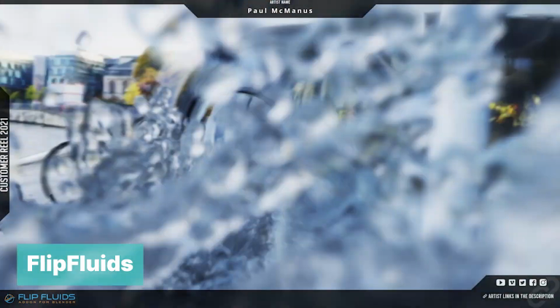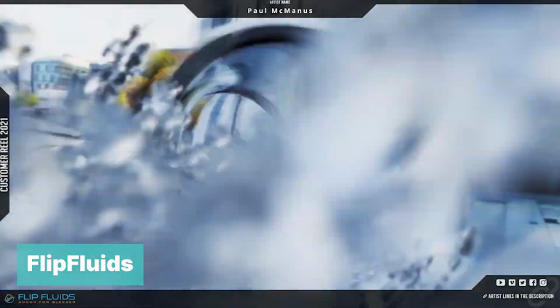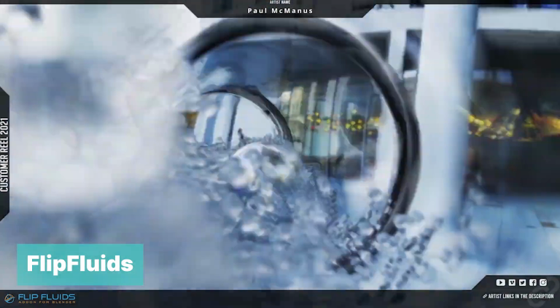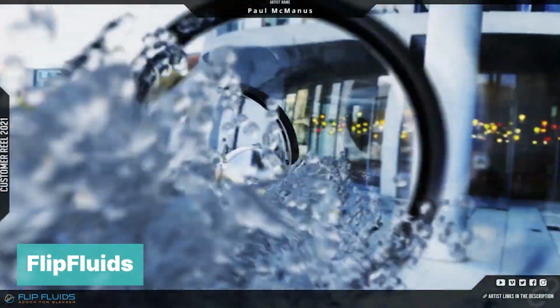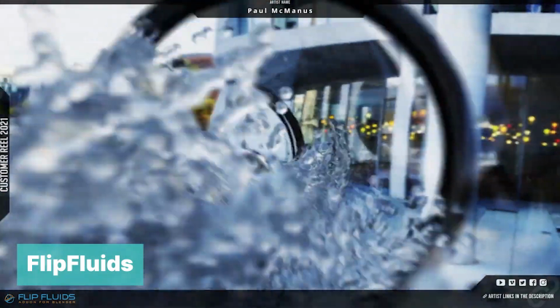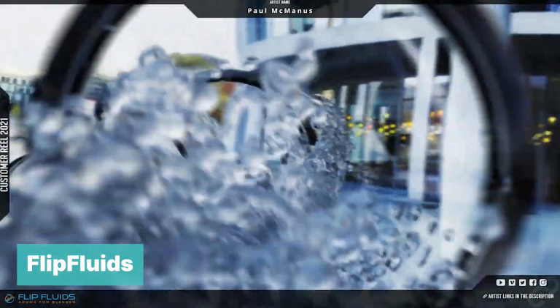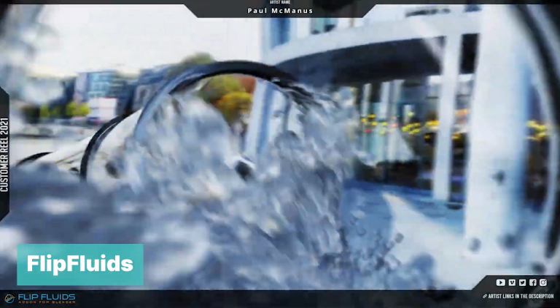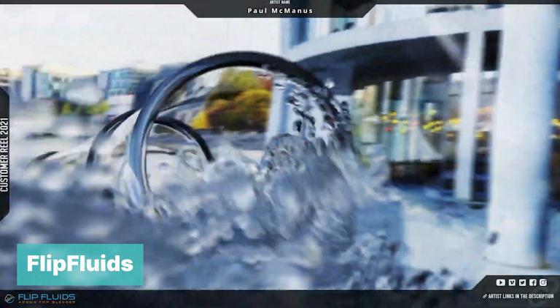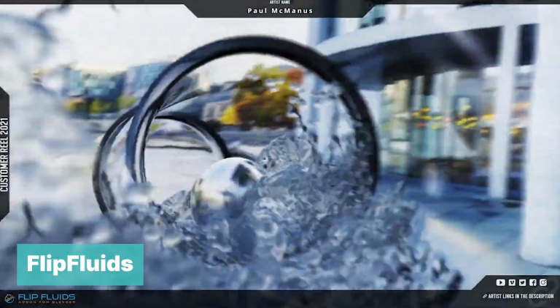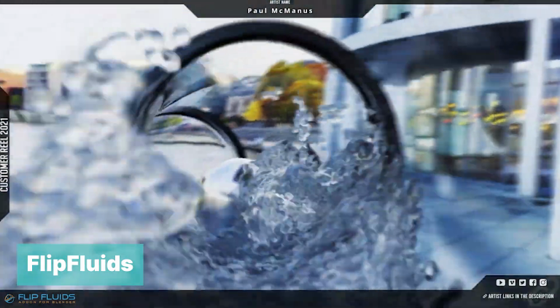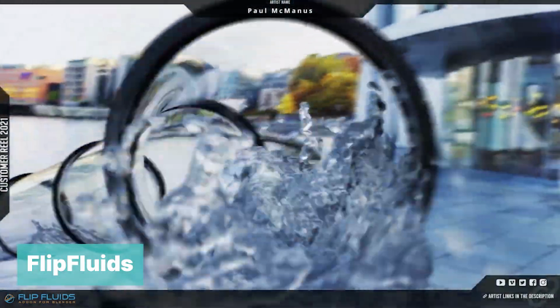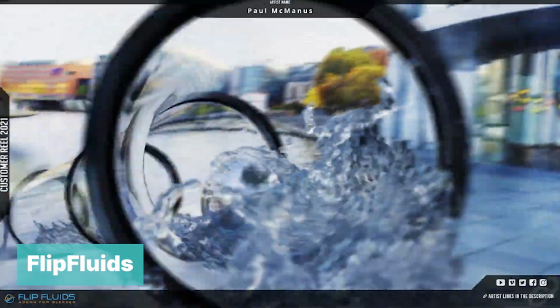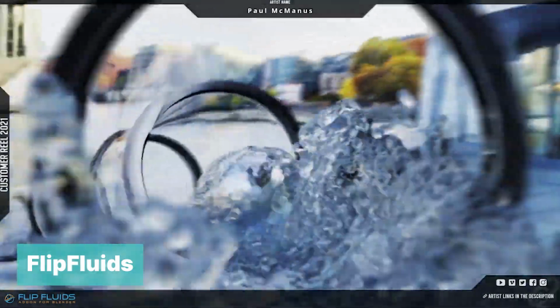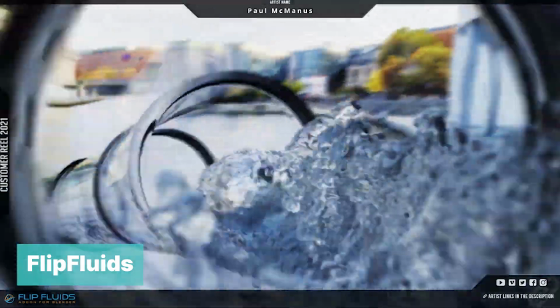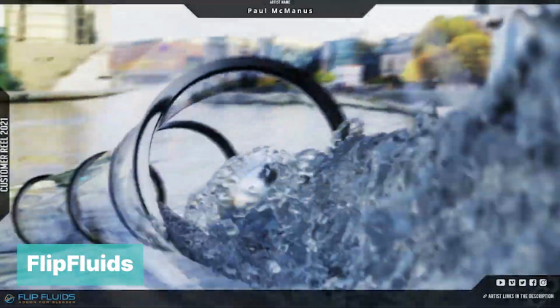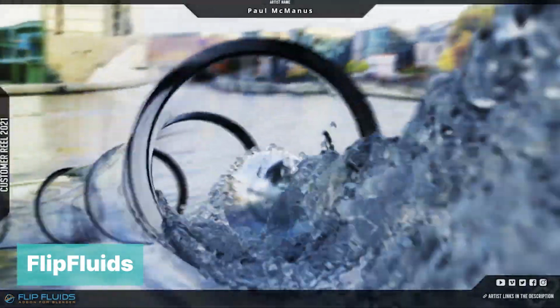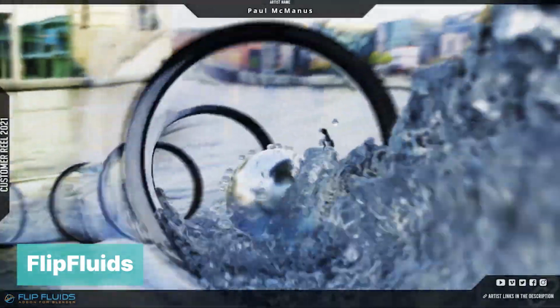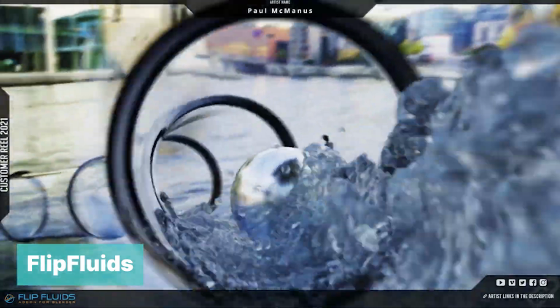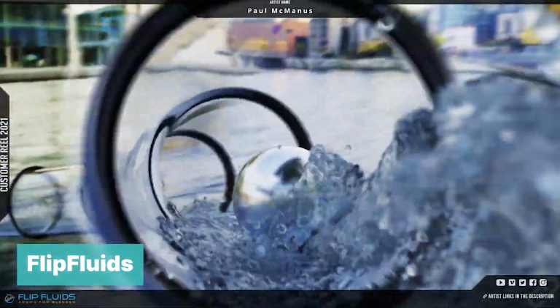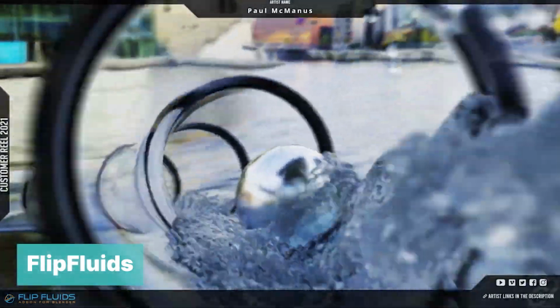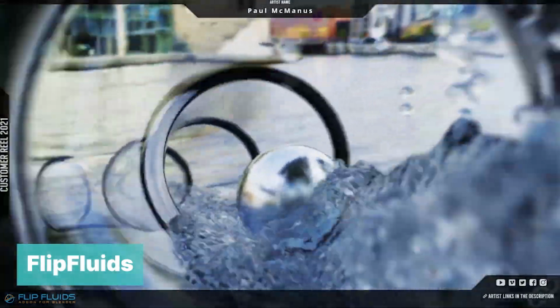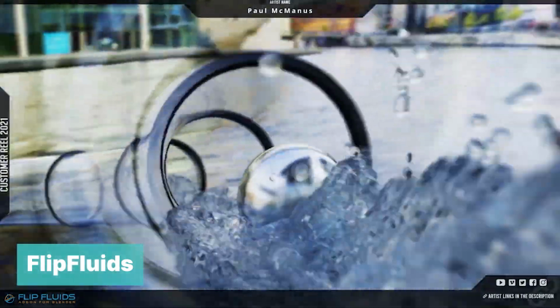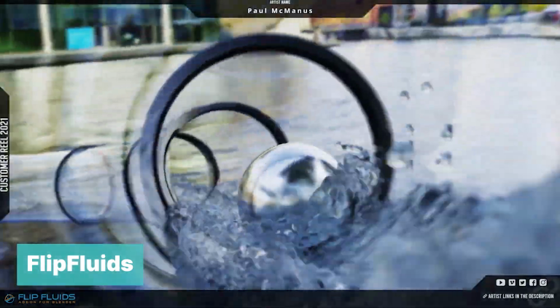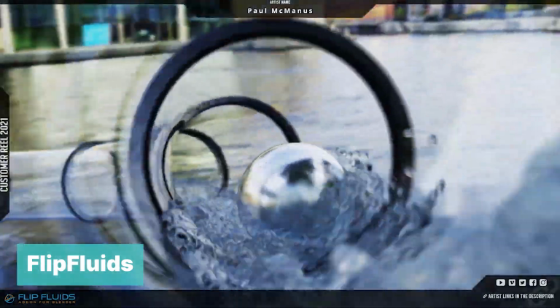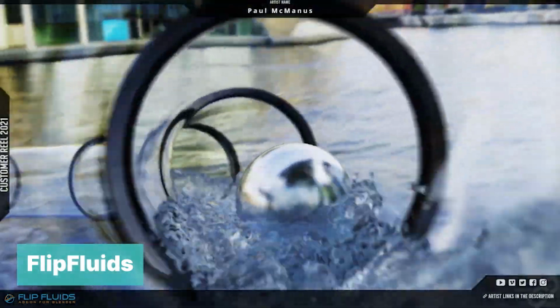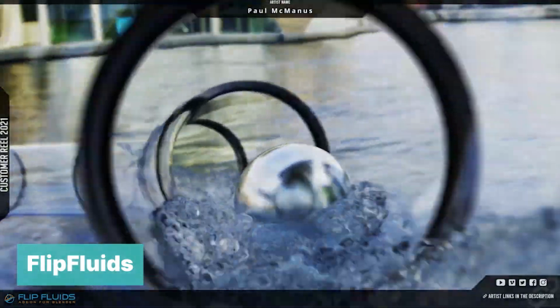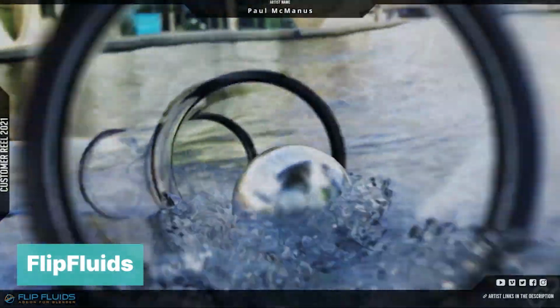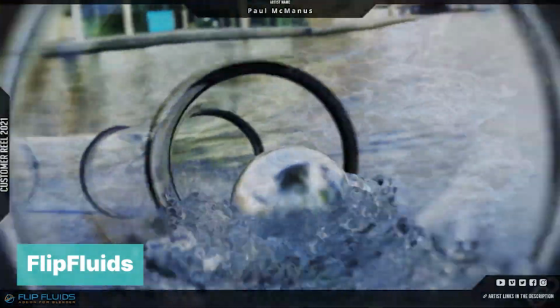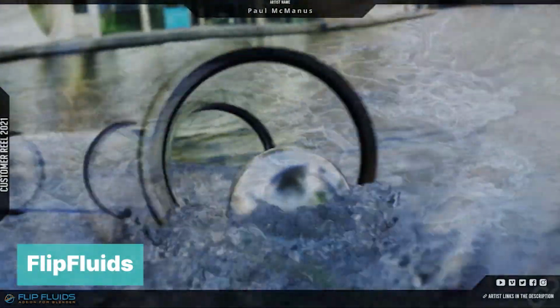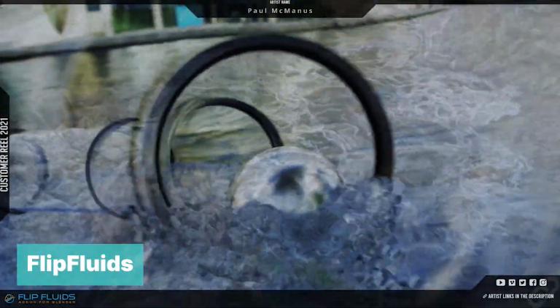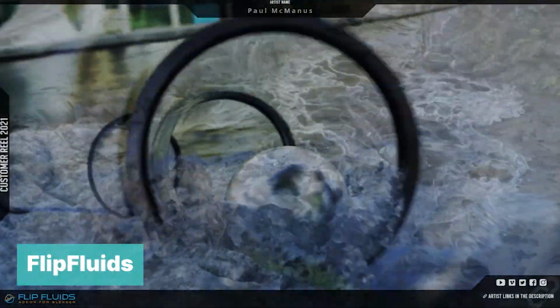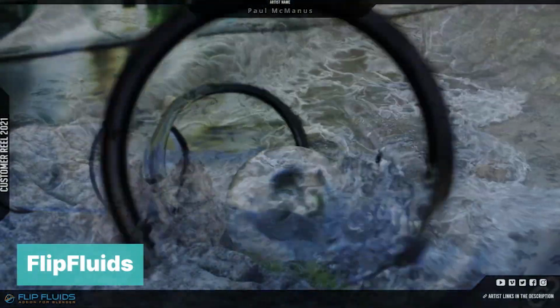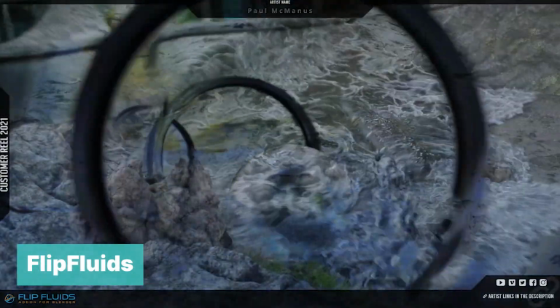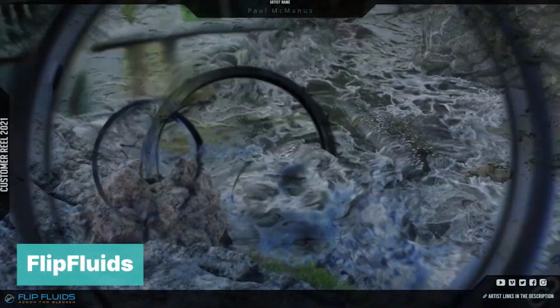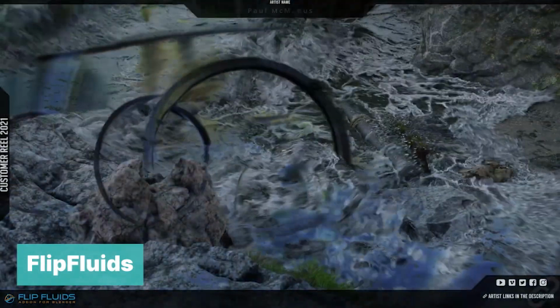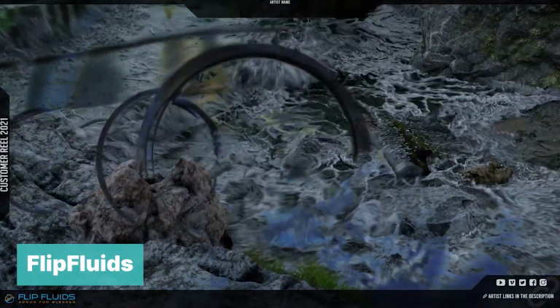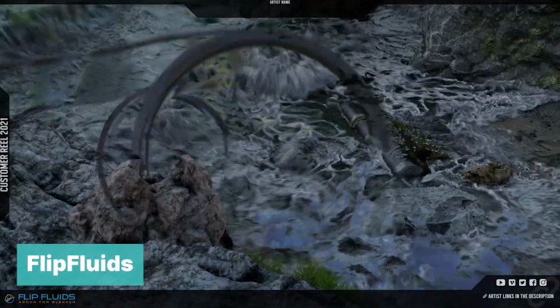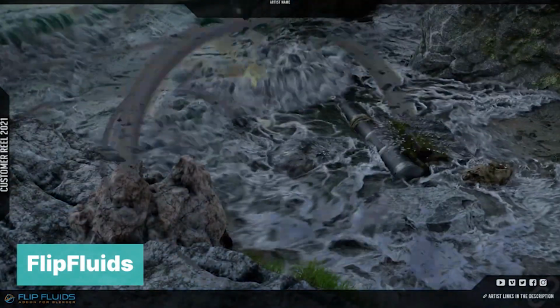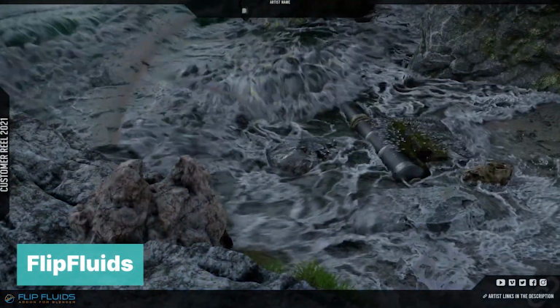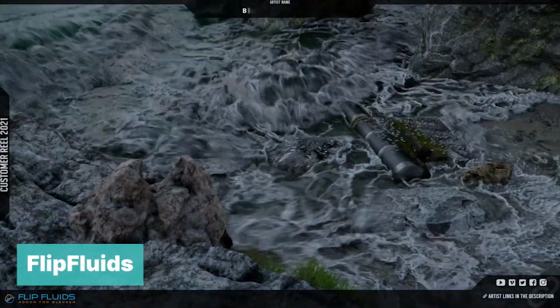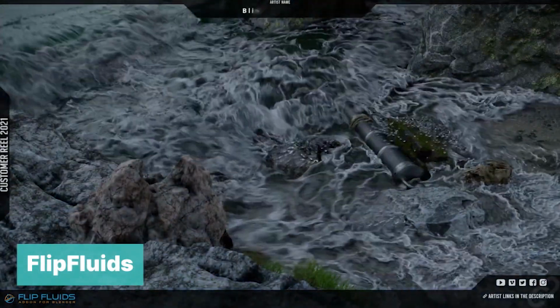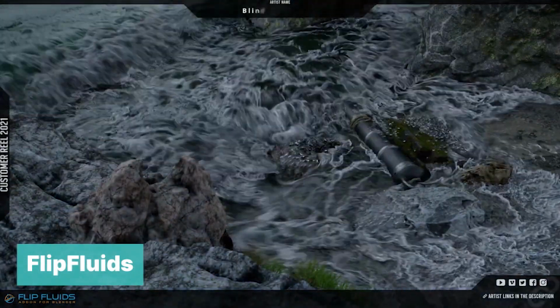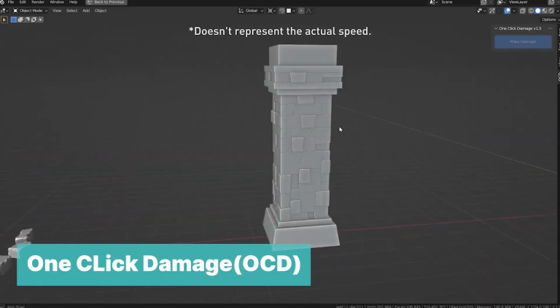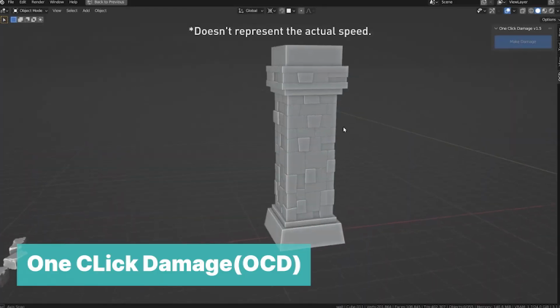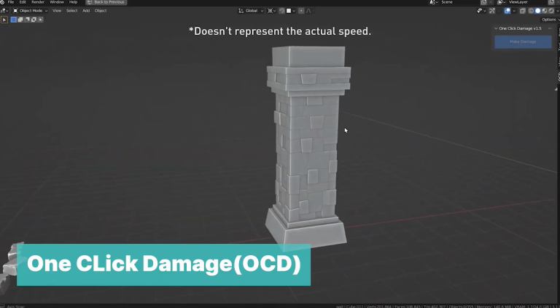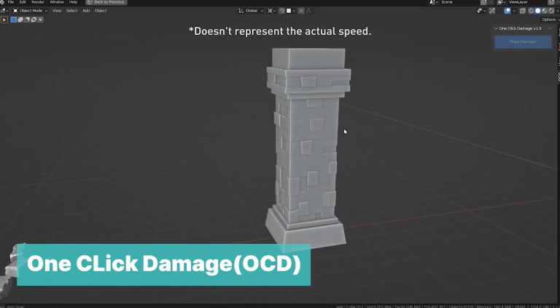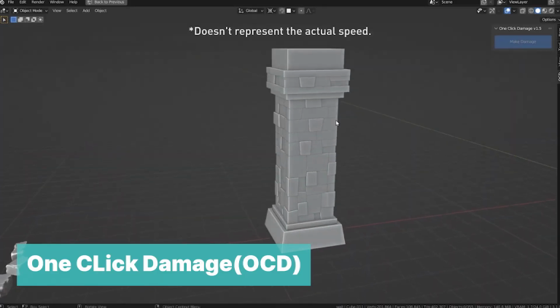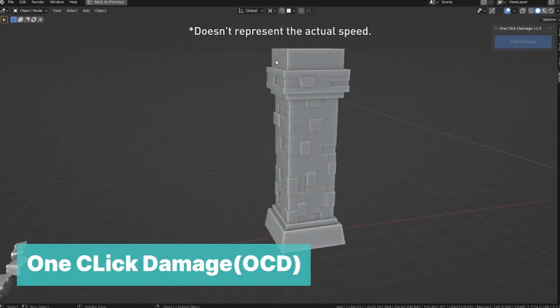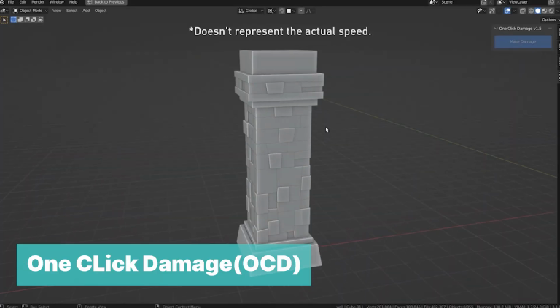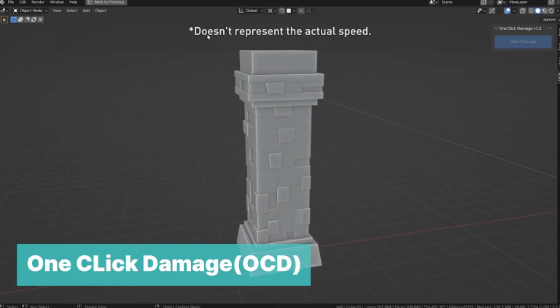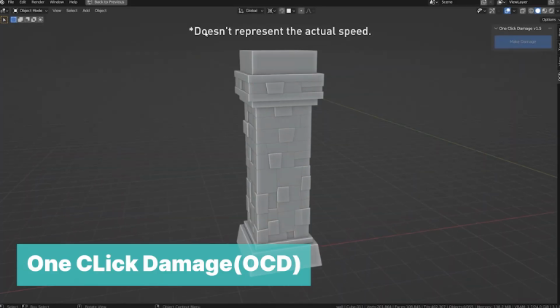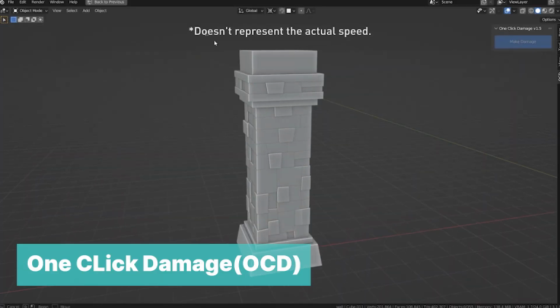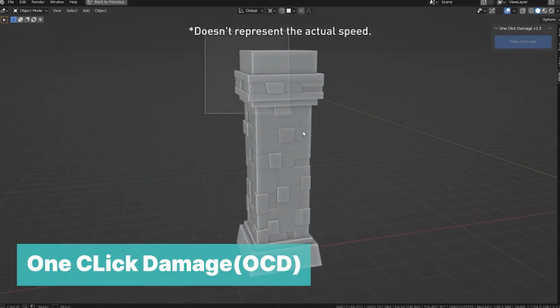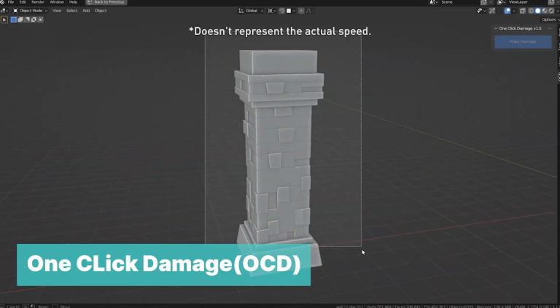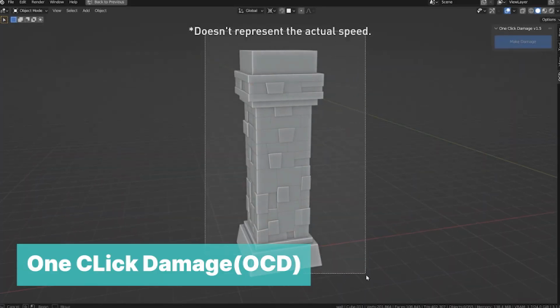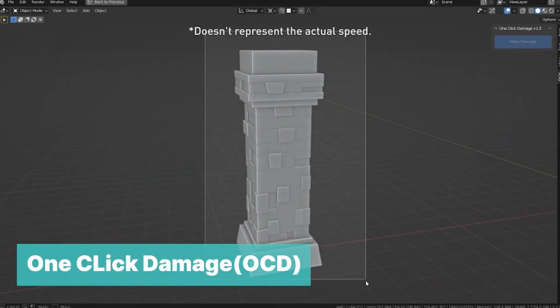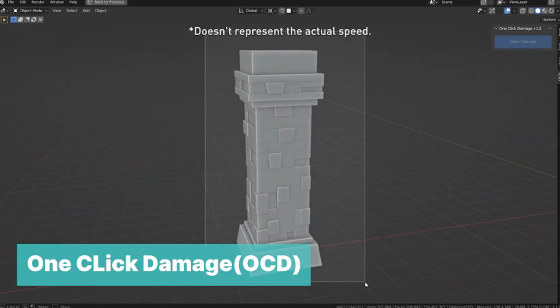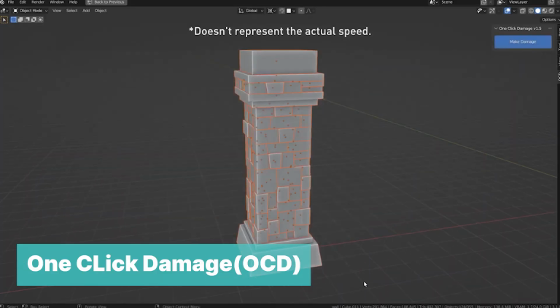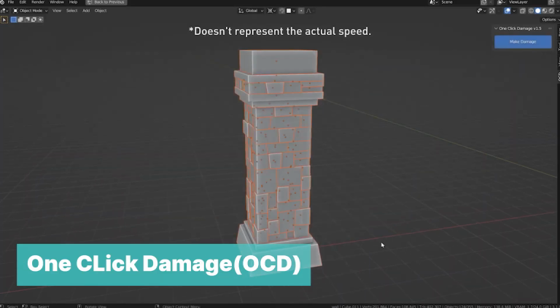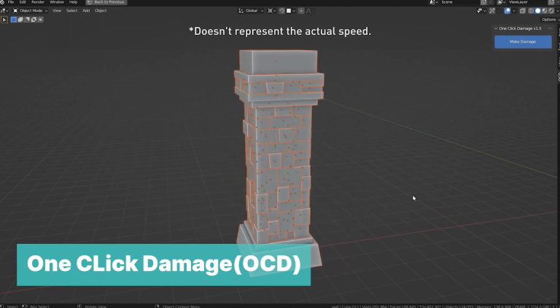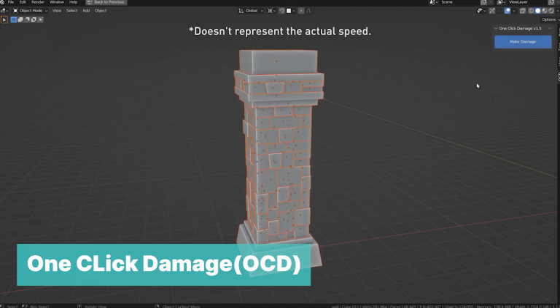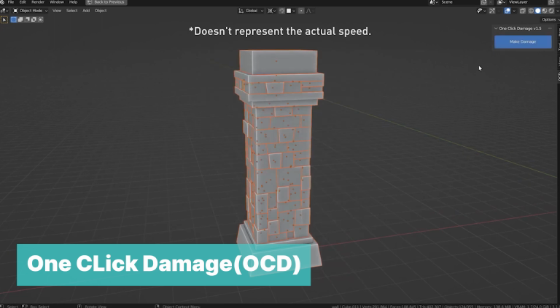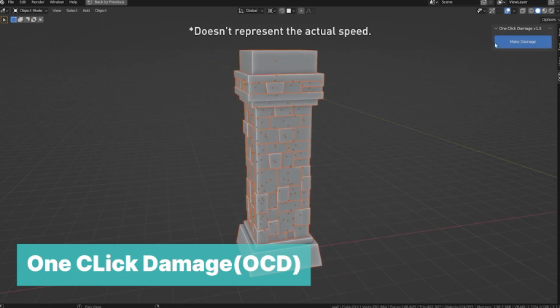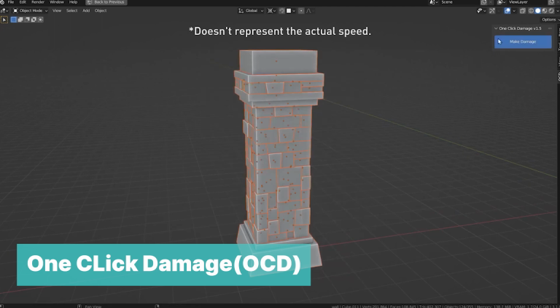OCD One Click Damage is an ultimate tool that adds realistic wear with just a few clicks.